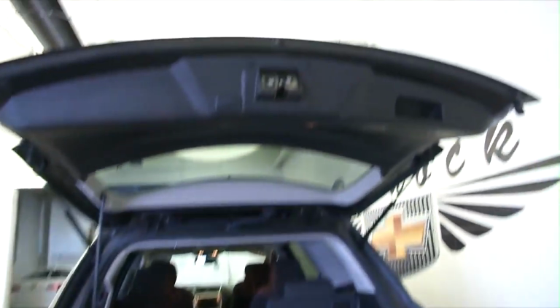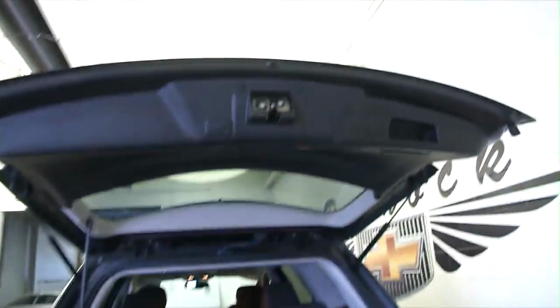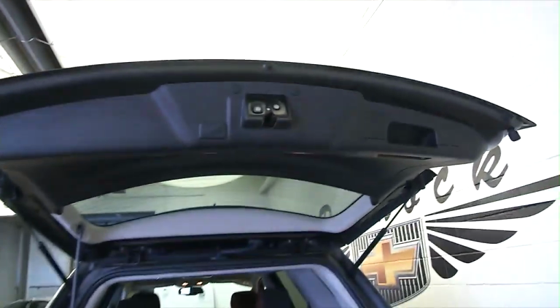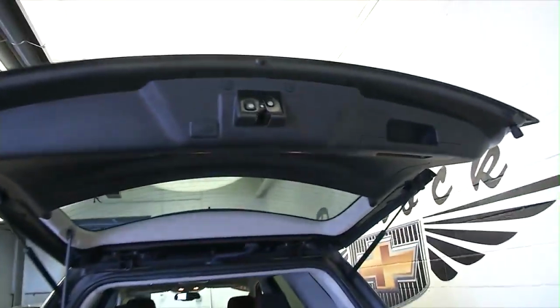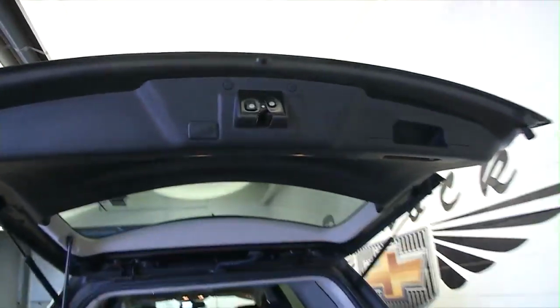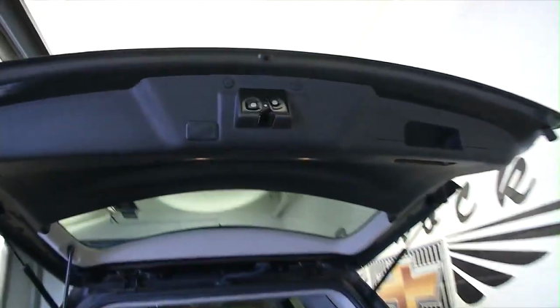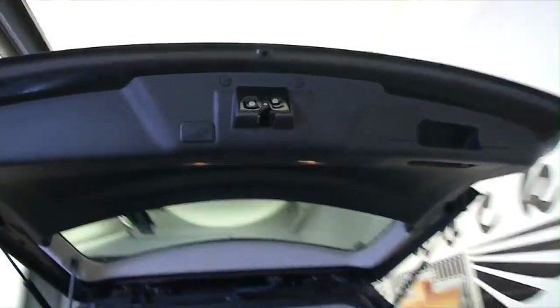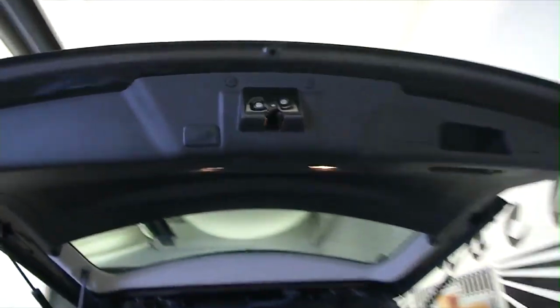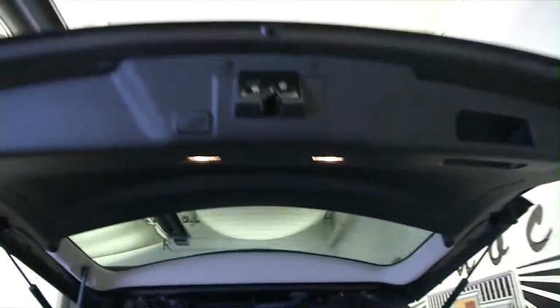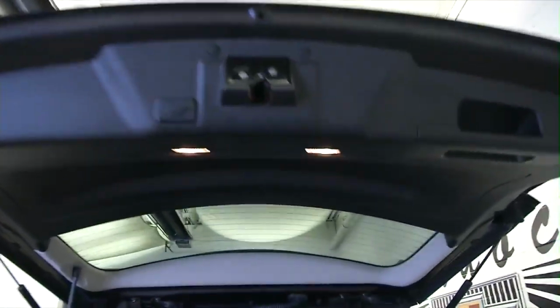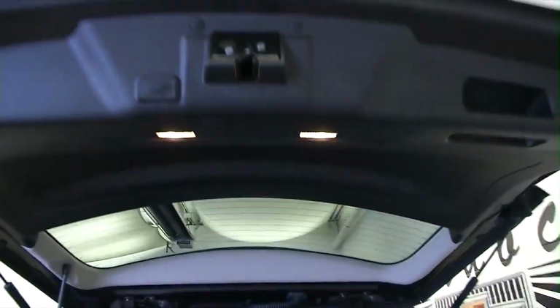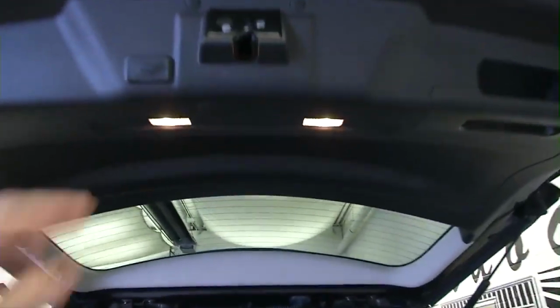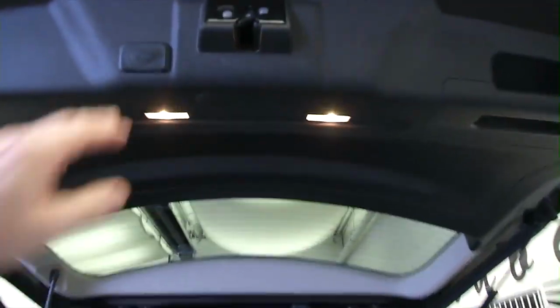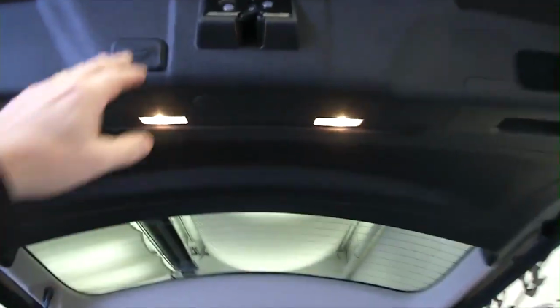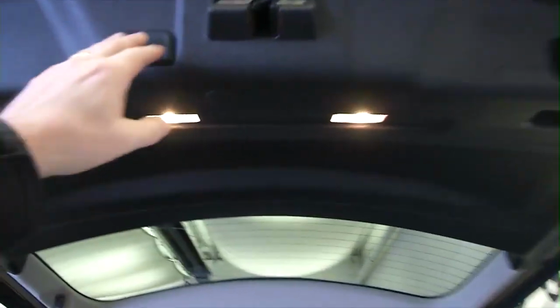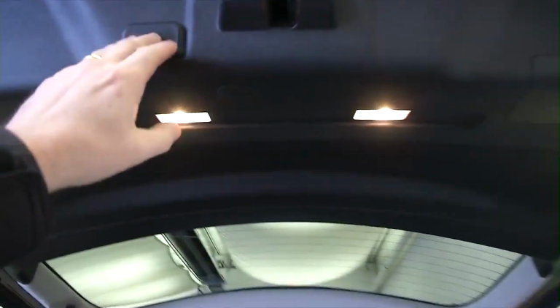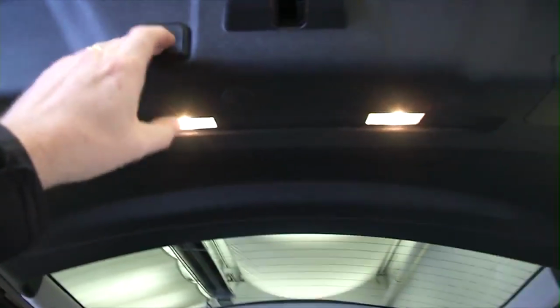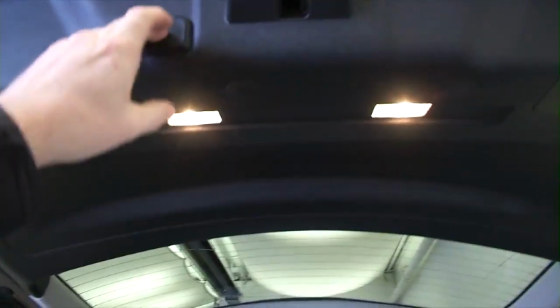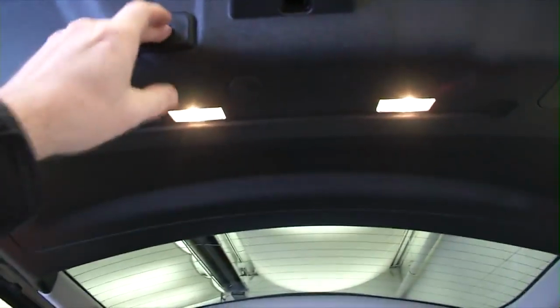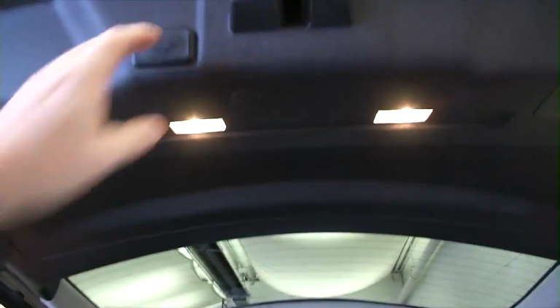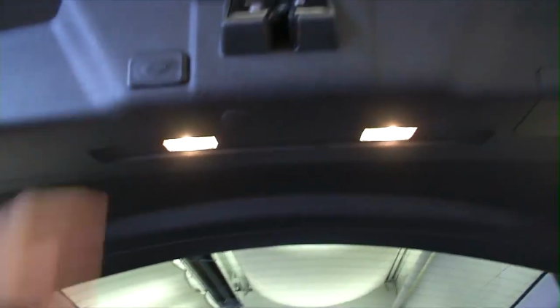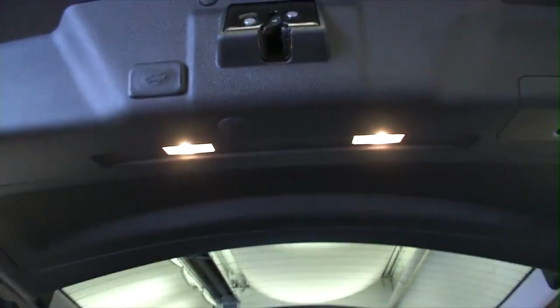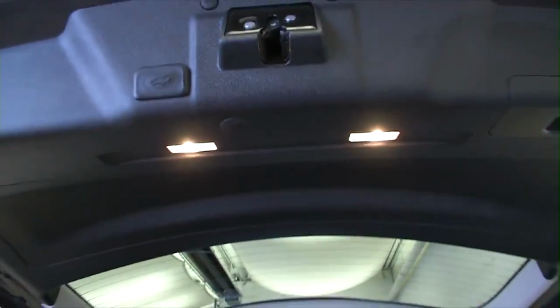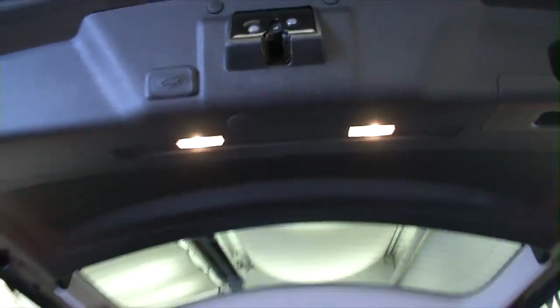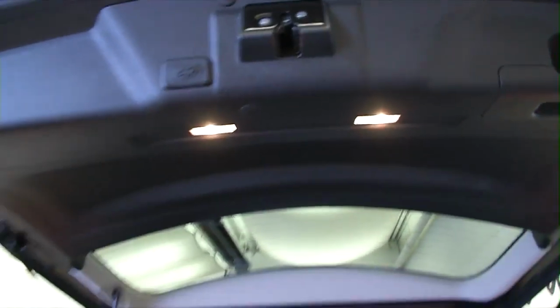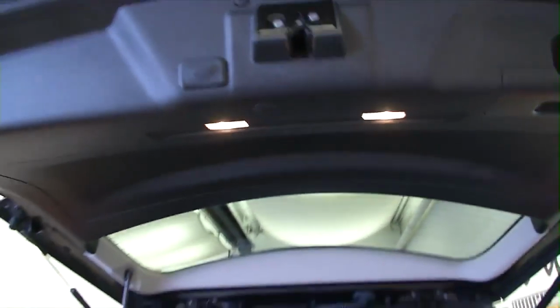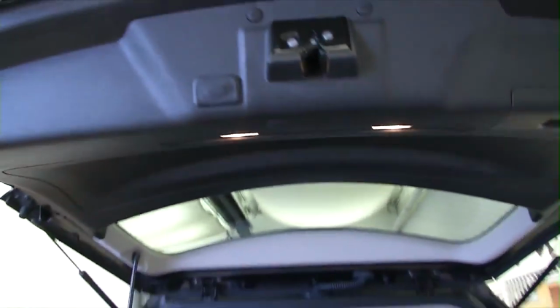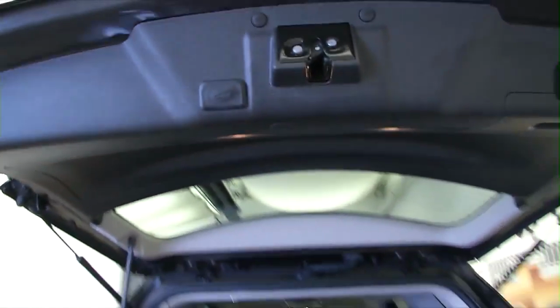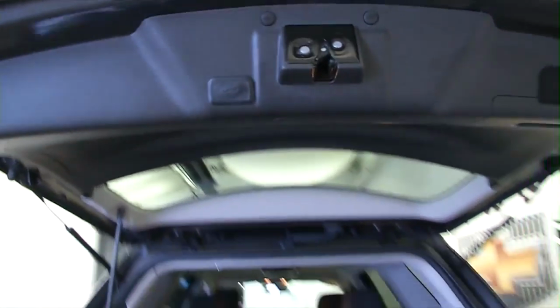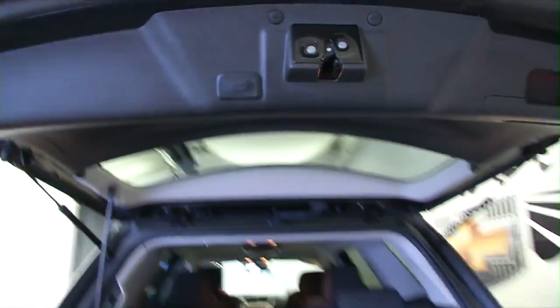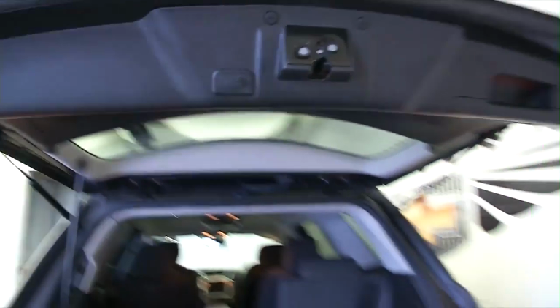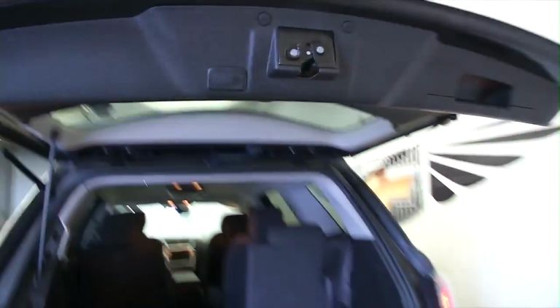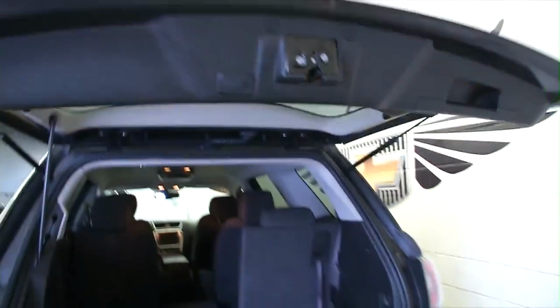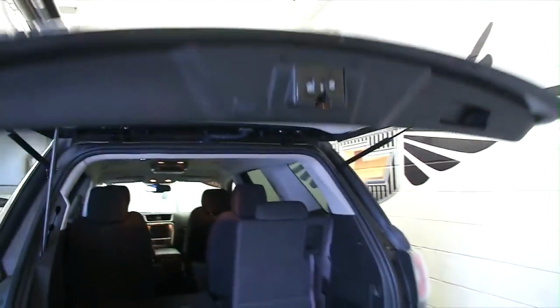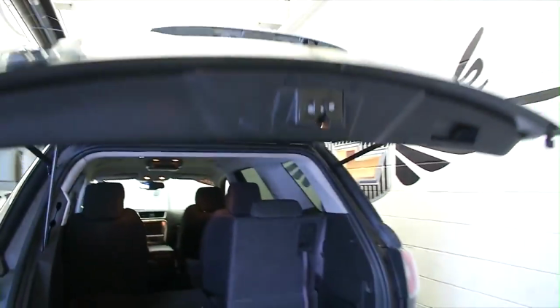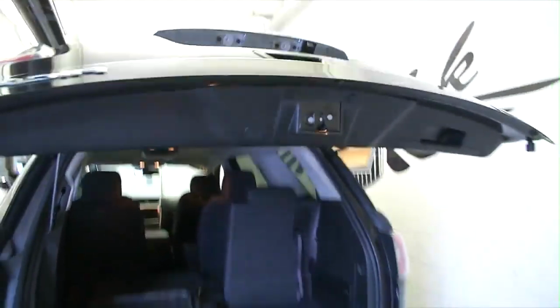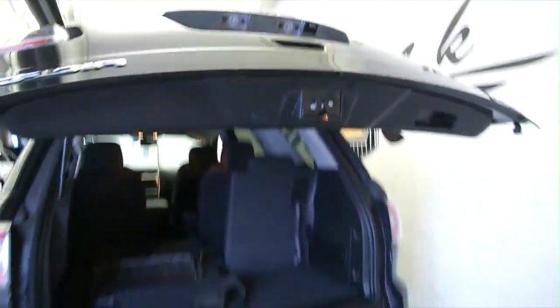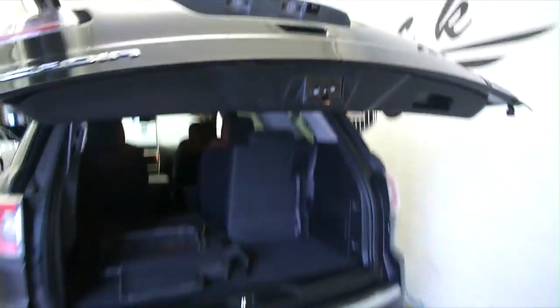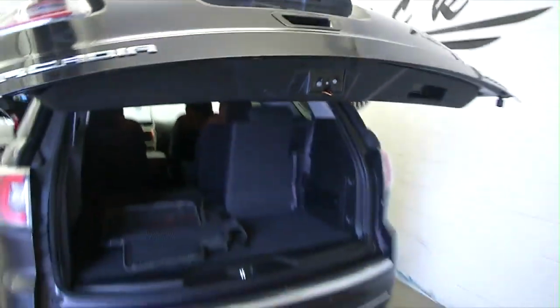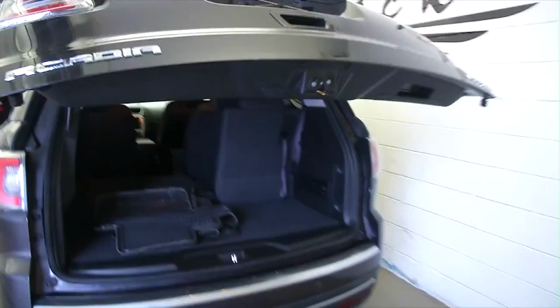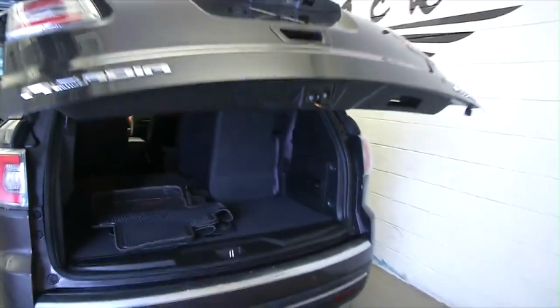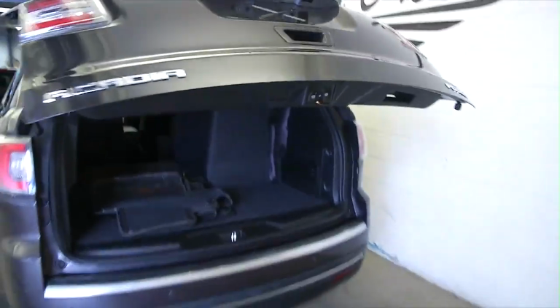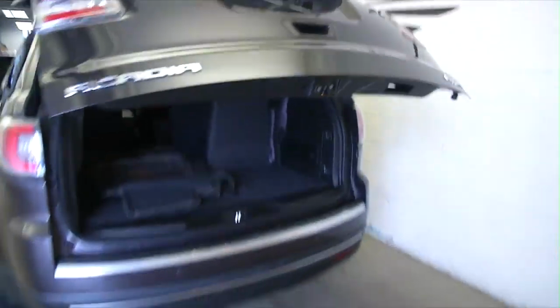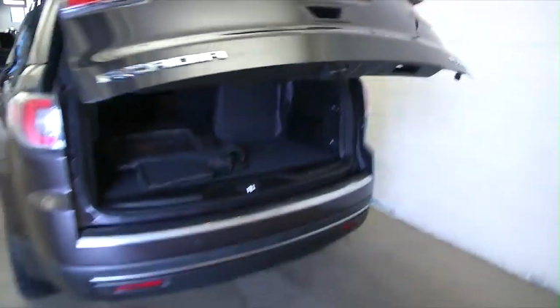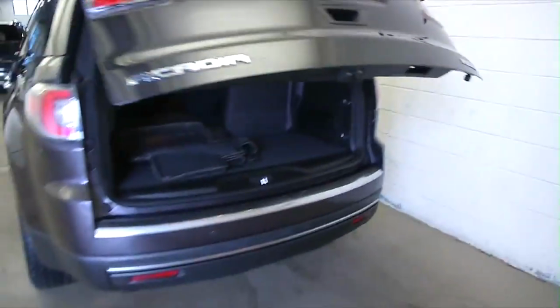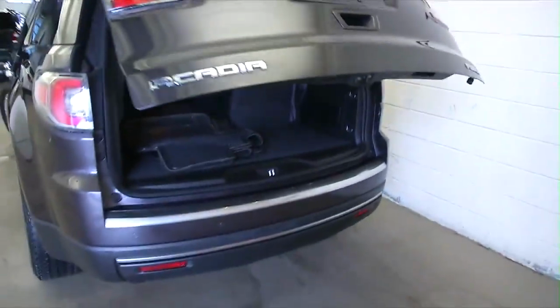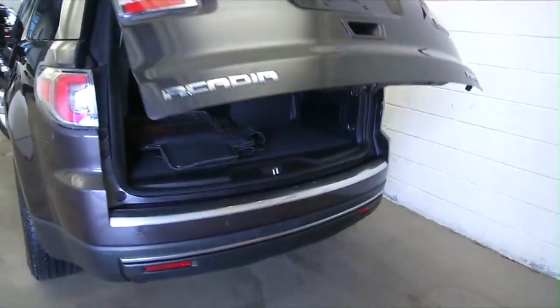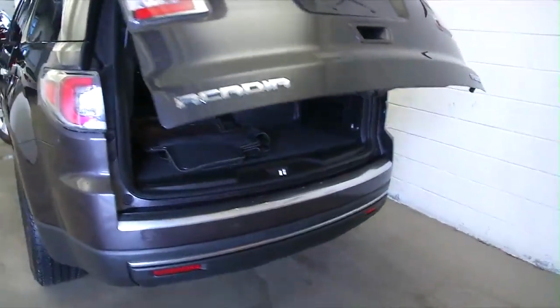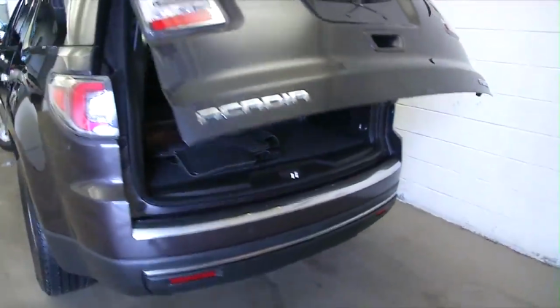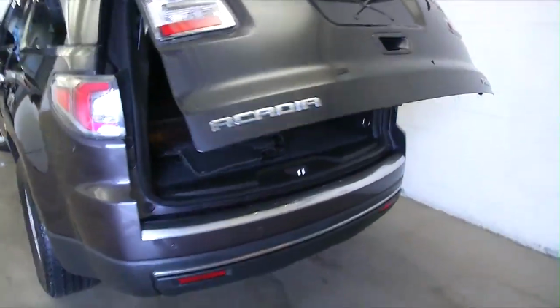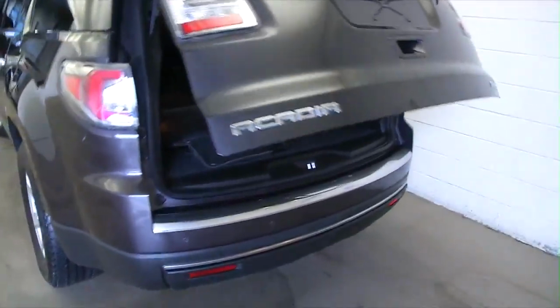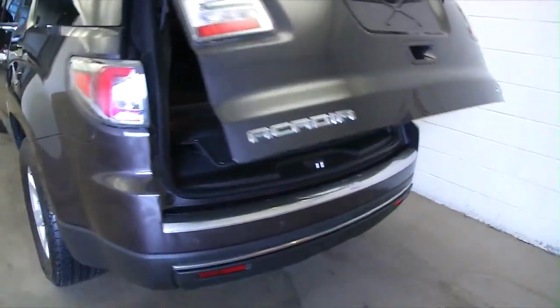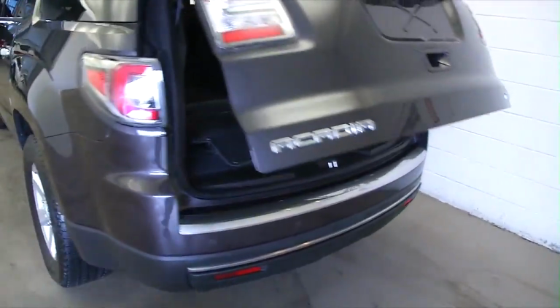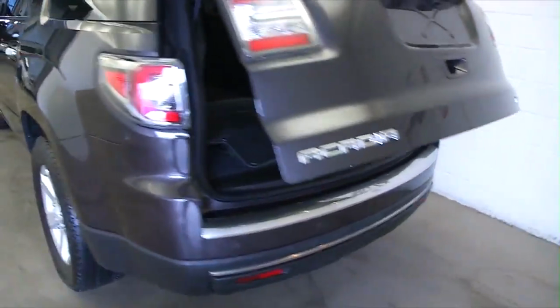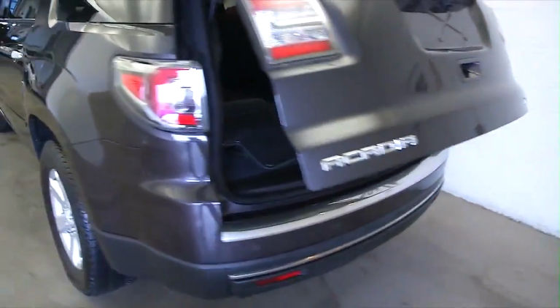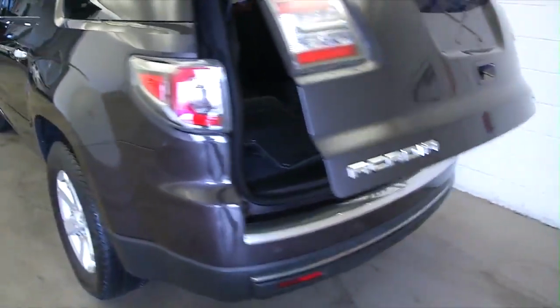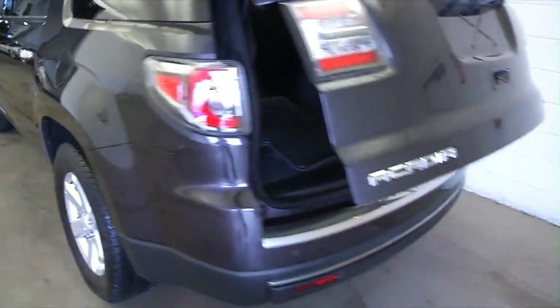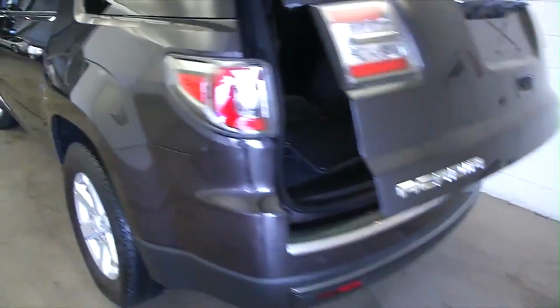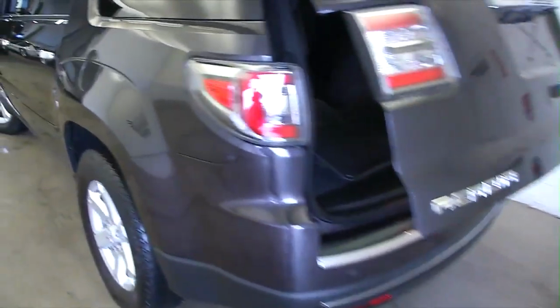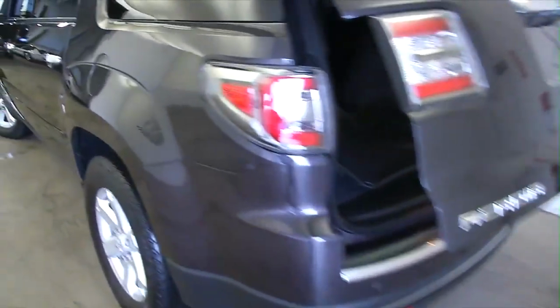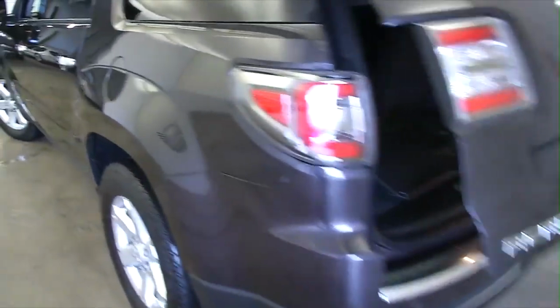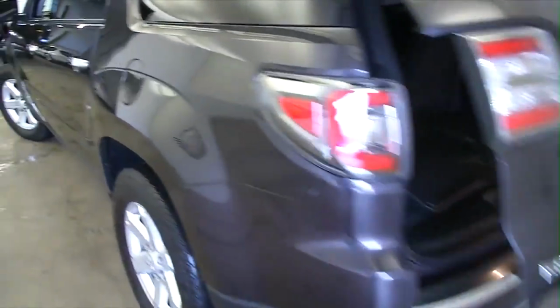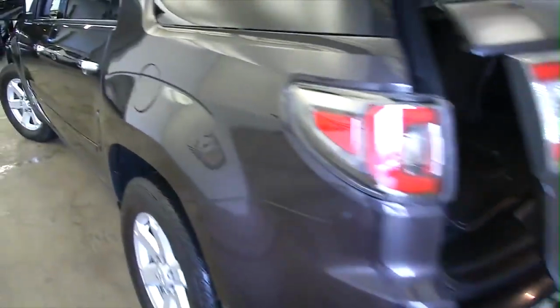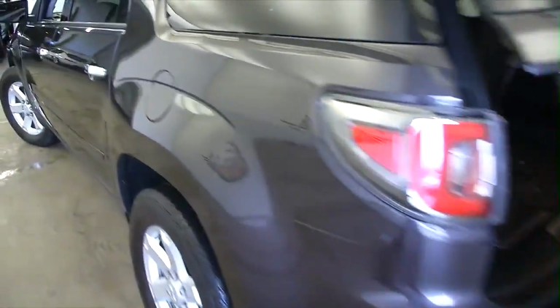We'll close up the back end. In this video walk around, we're really just going to start from the back of the vehicle and work our way to the front.